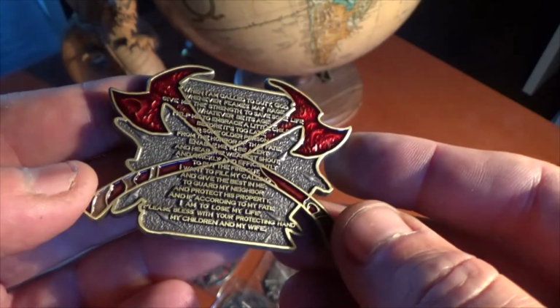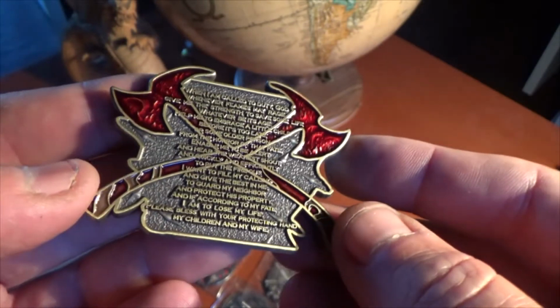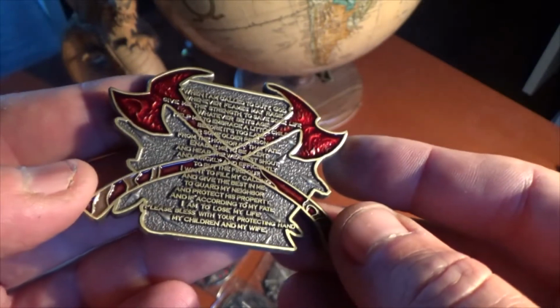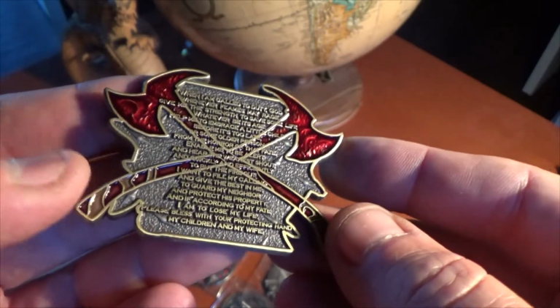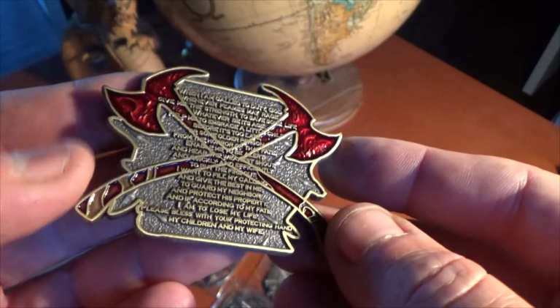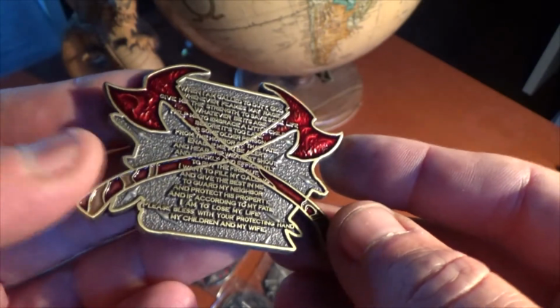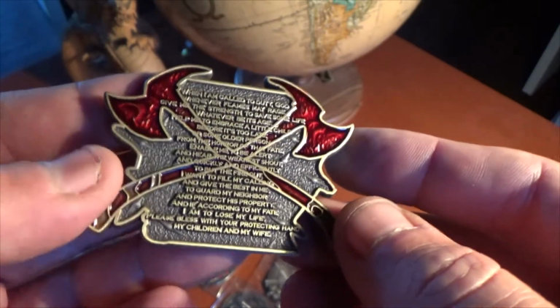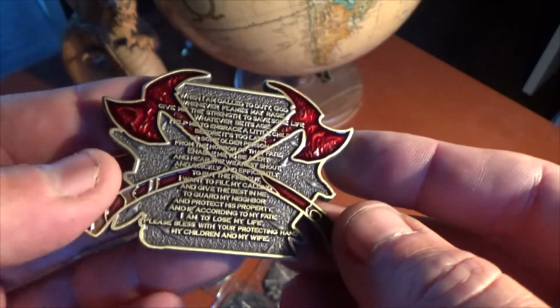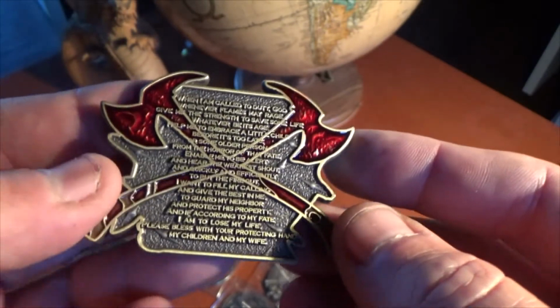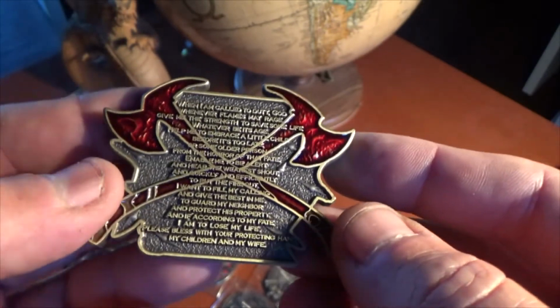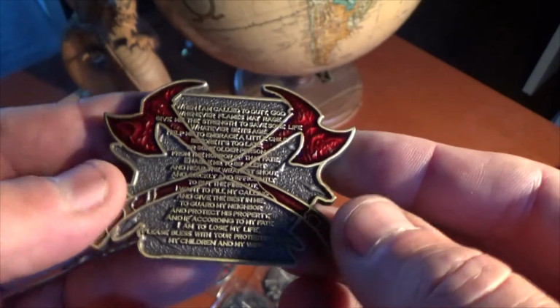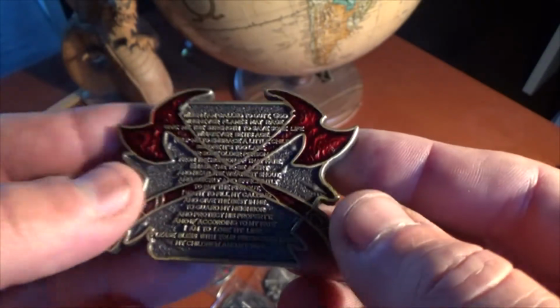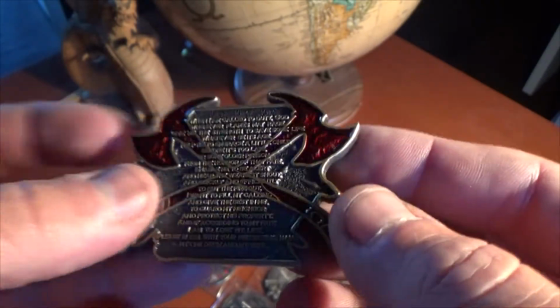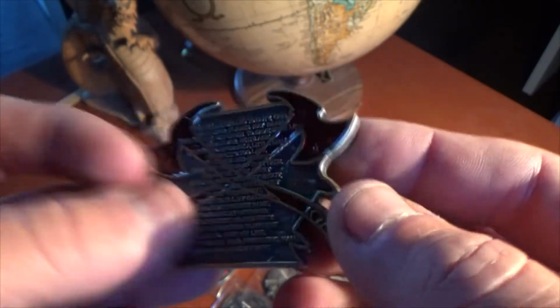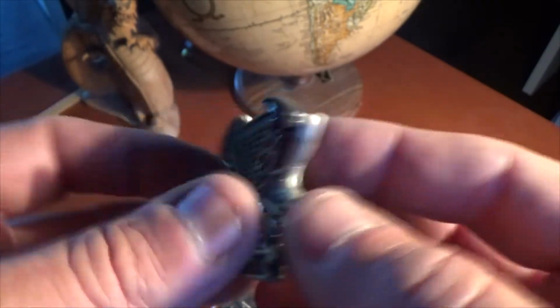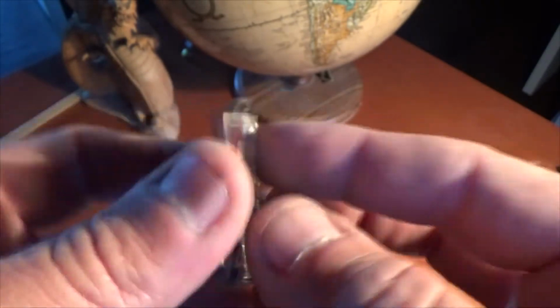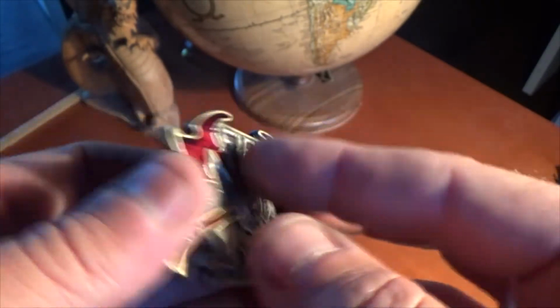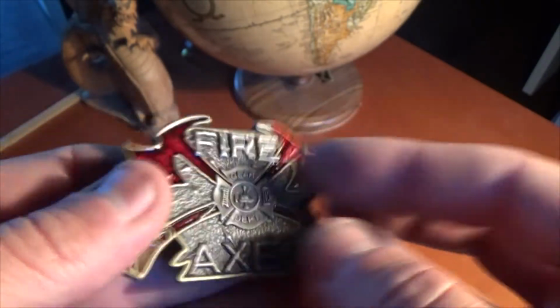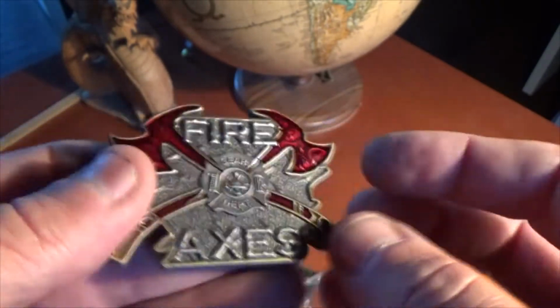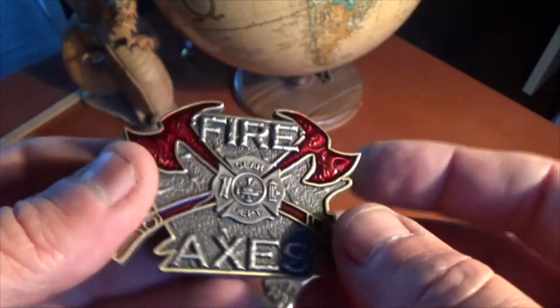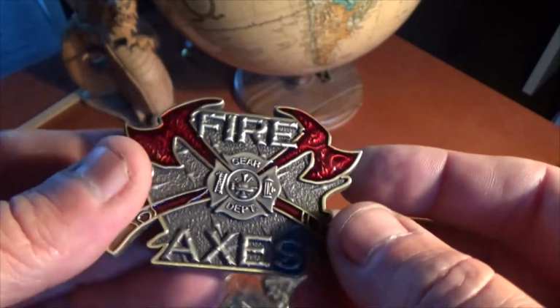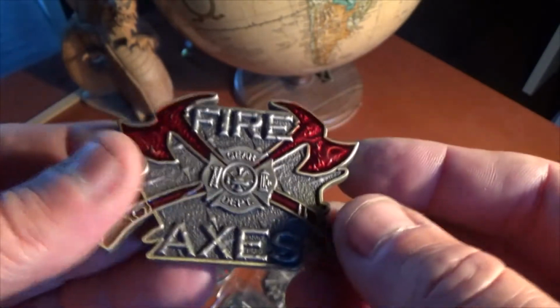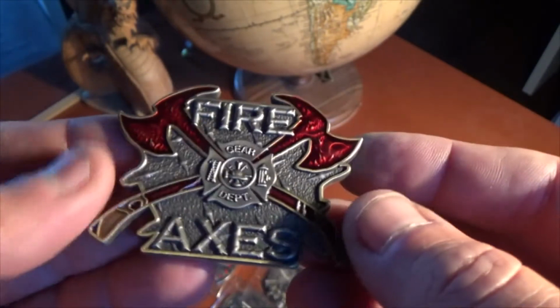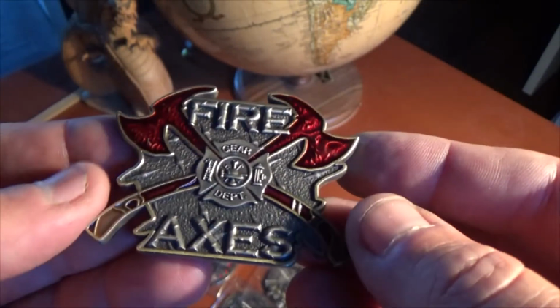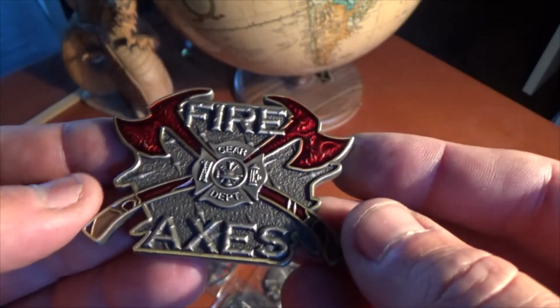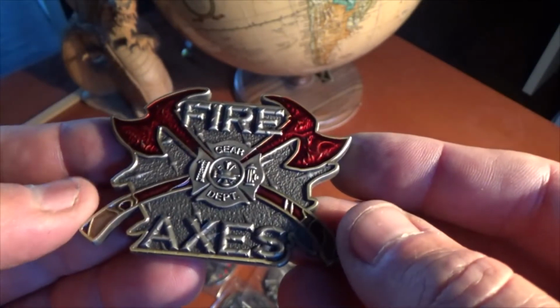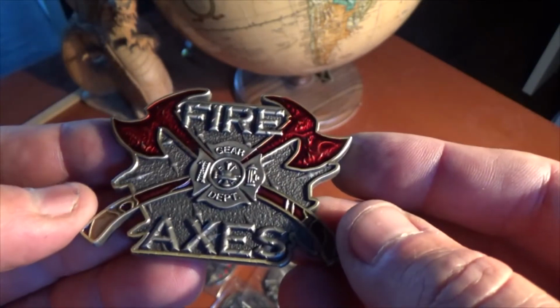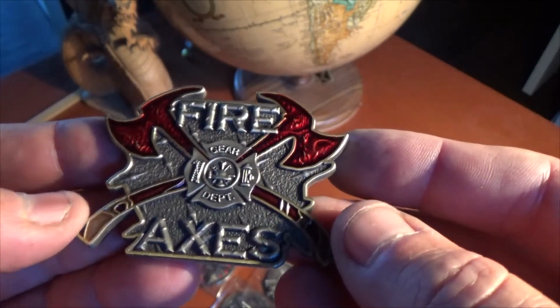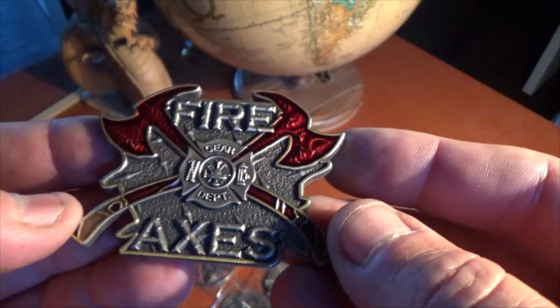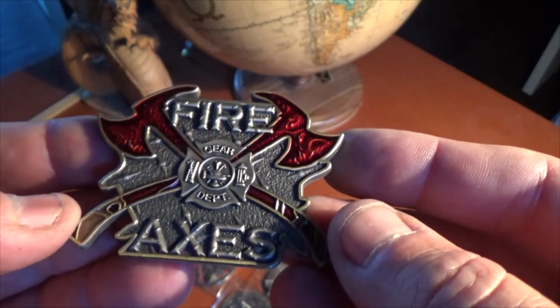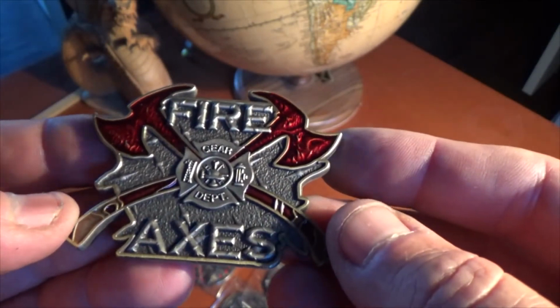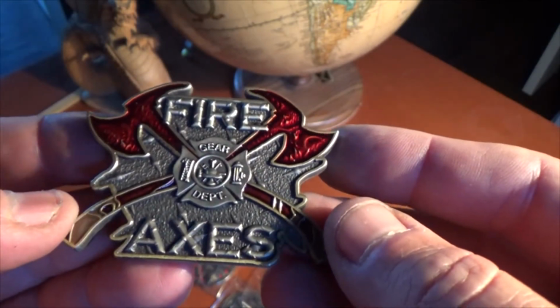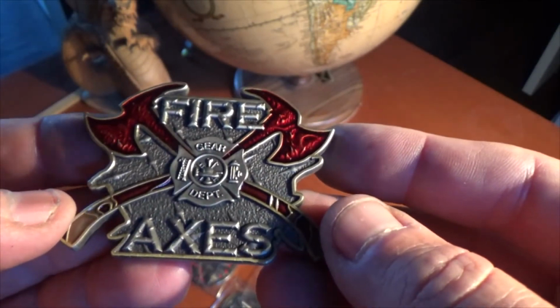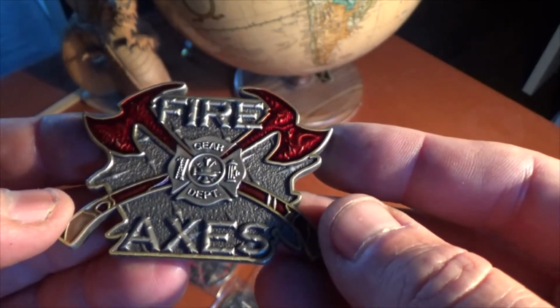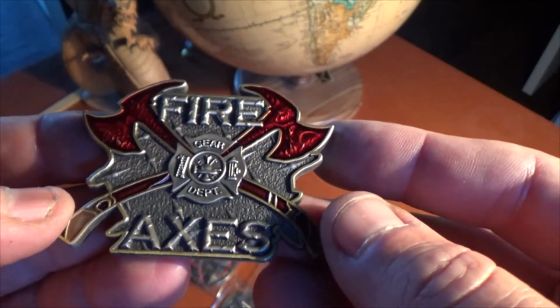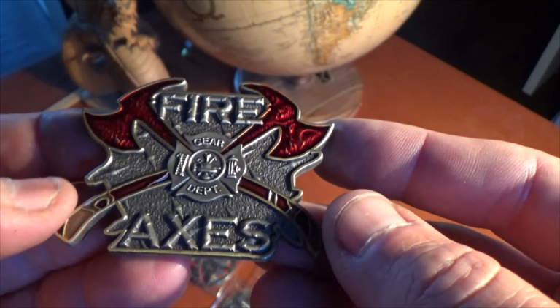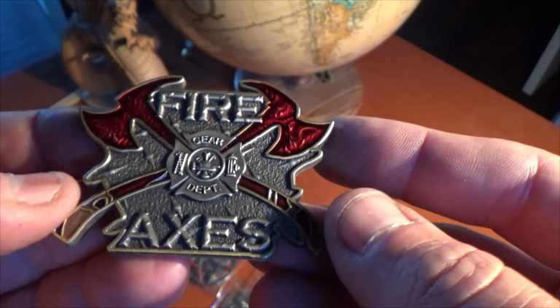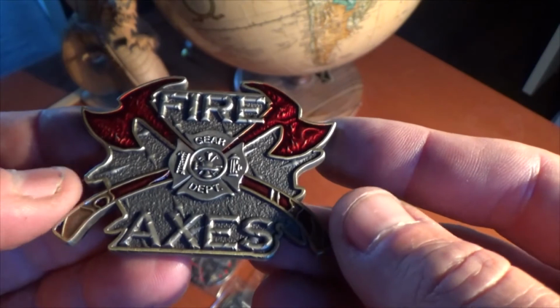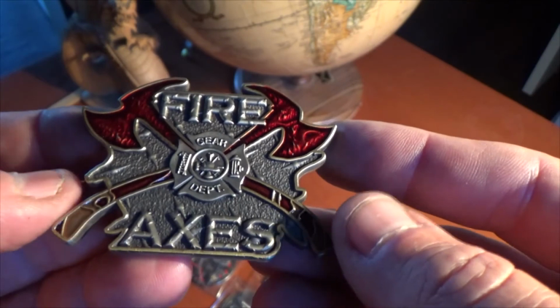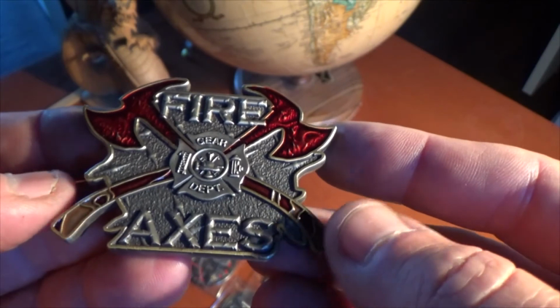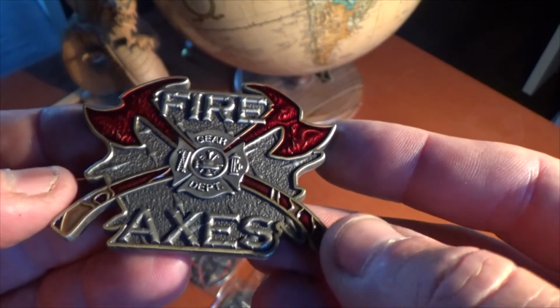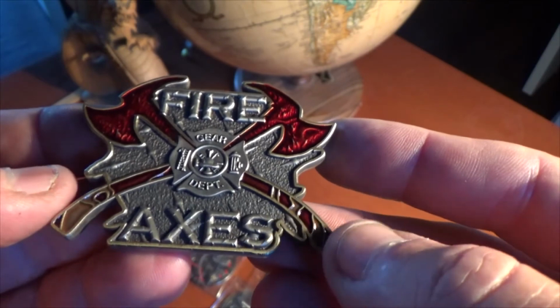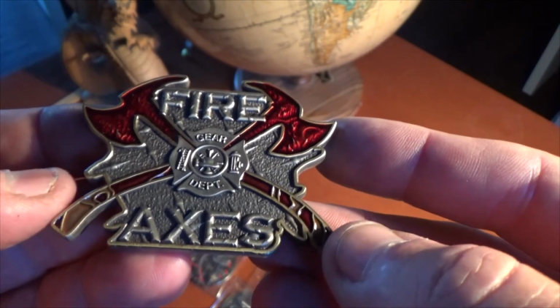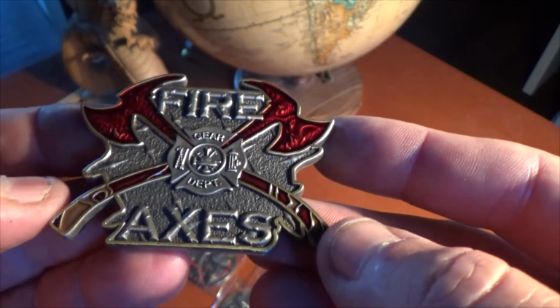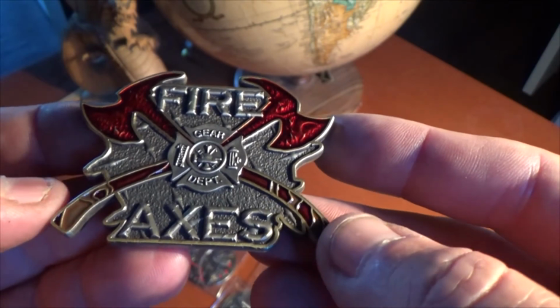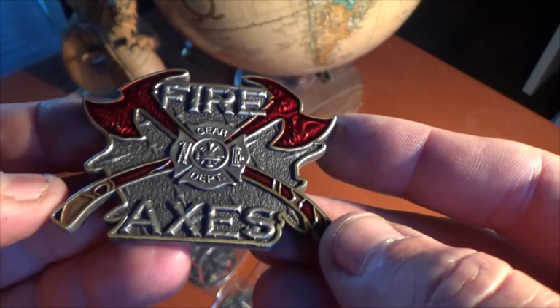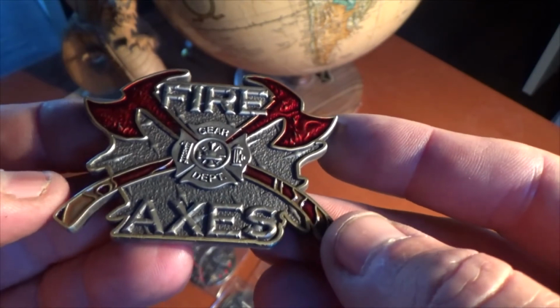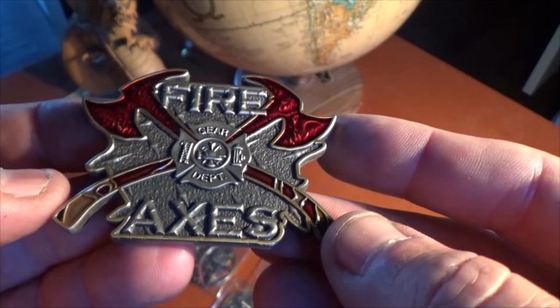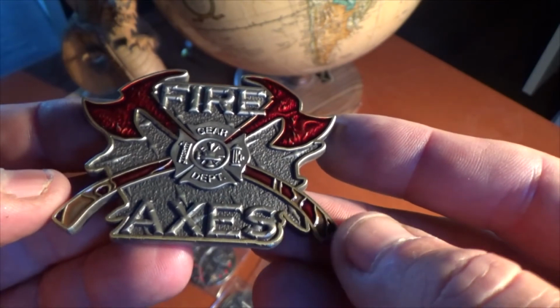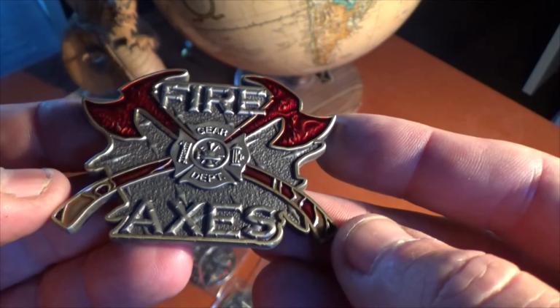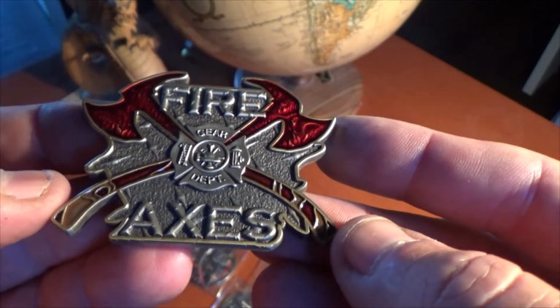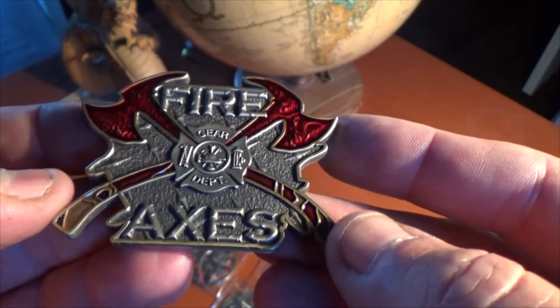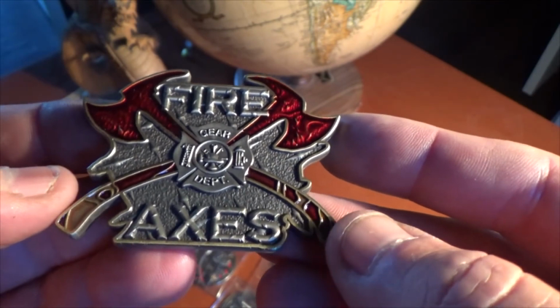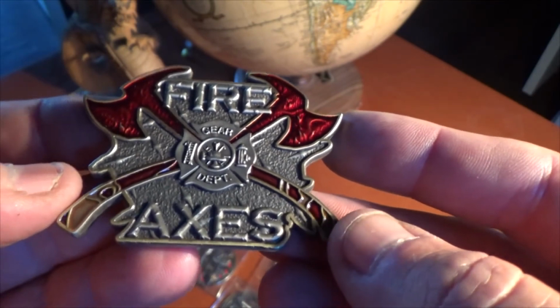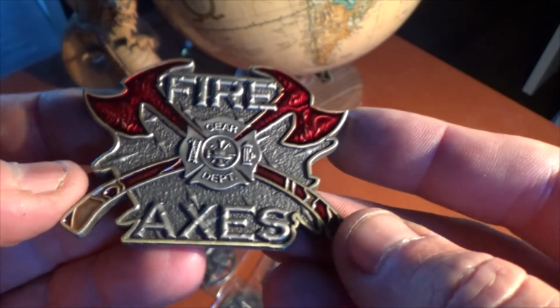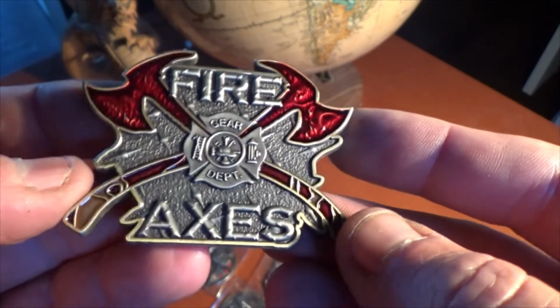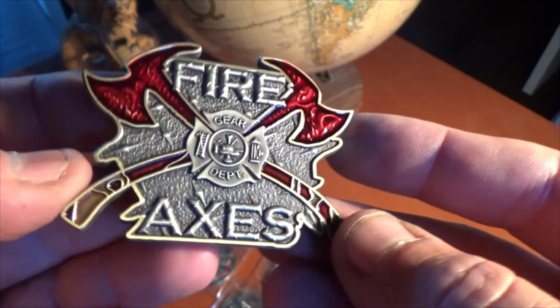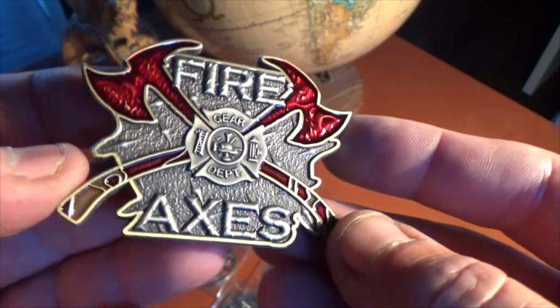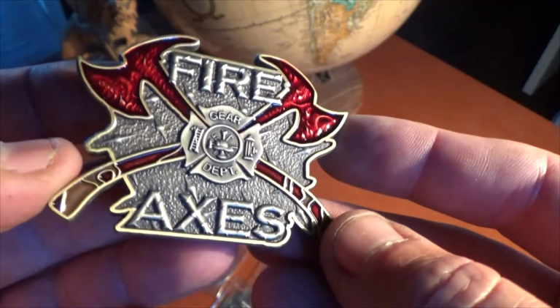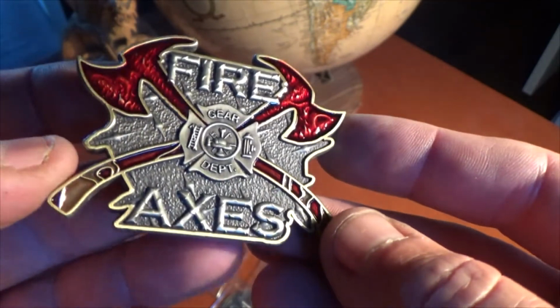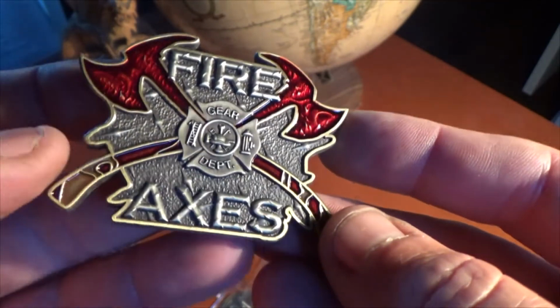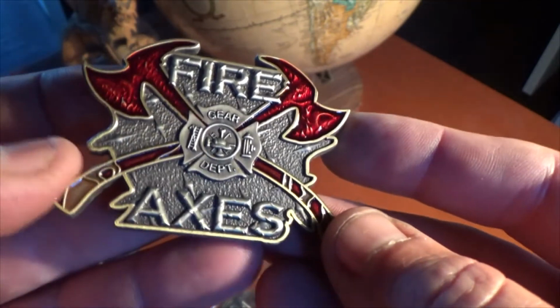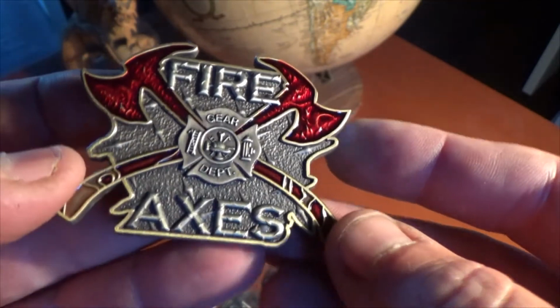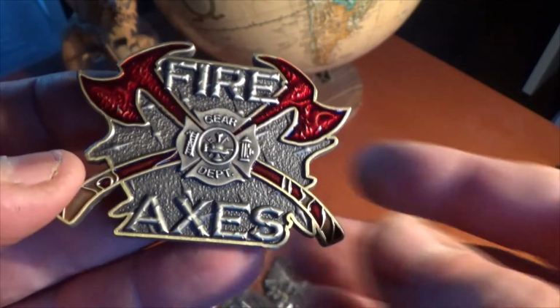Gorgeous coin. Perfect for any collector in the firefighting realm. Hope you enjoy this edition.